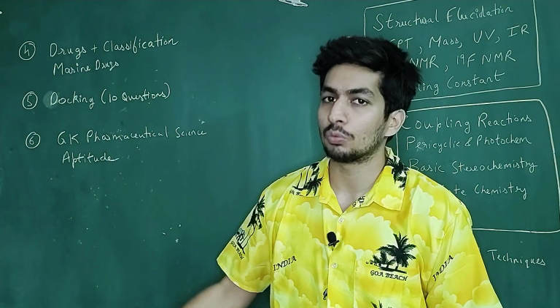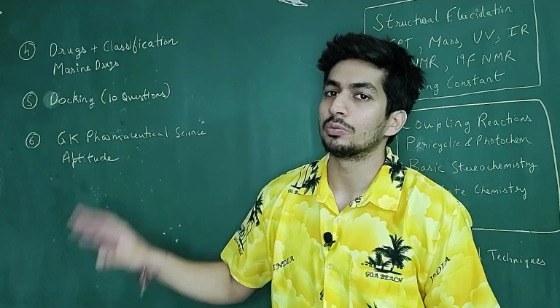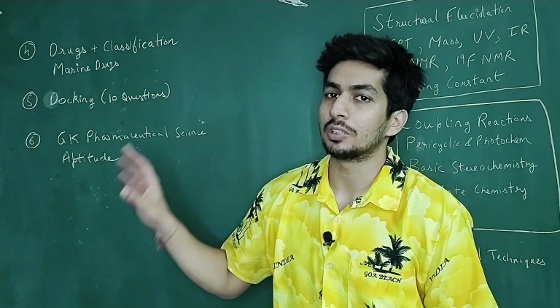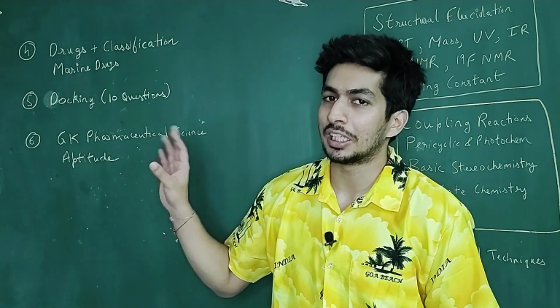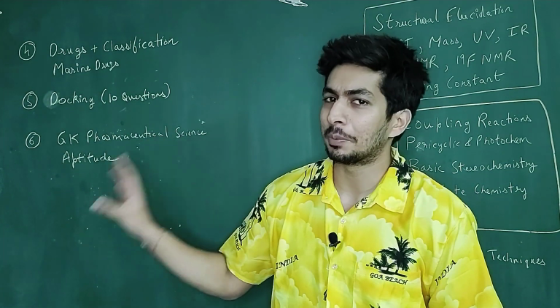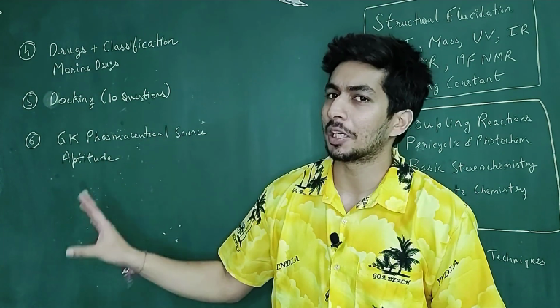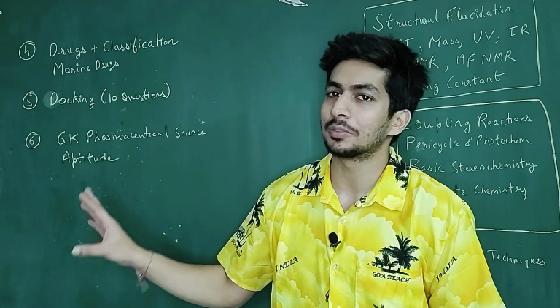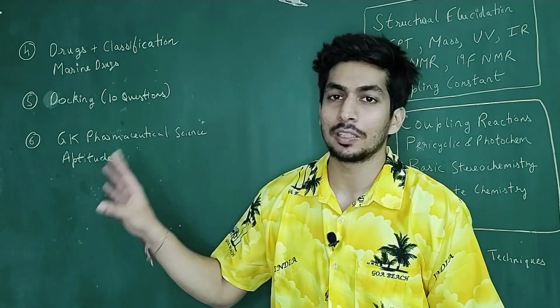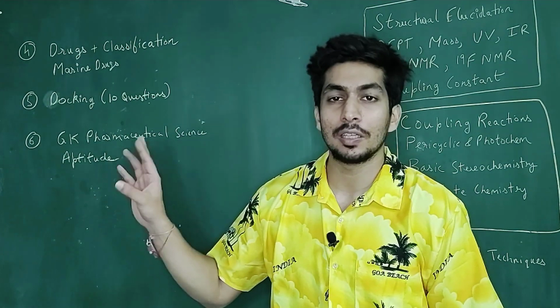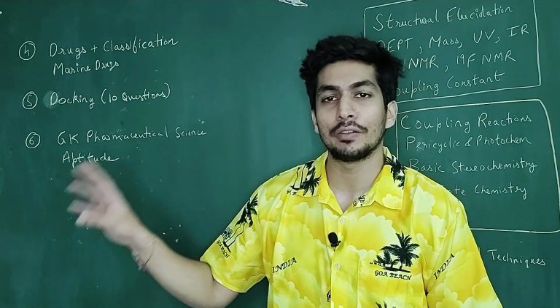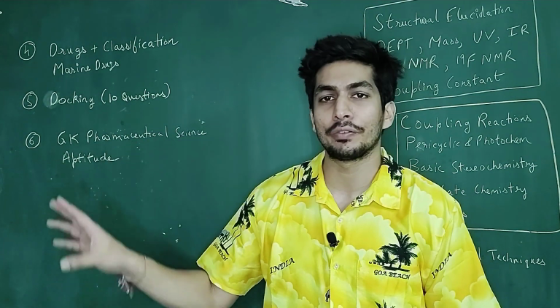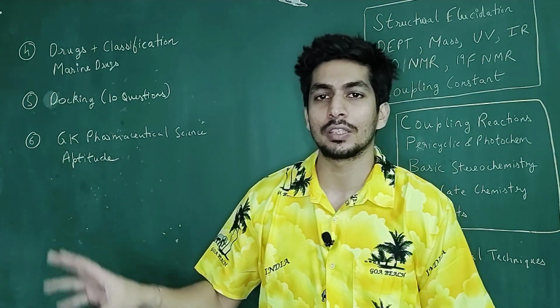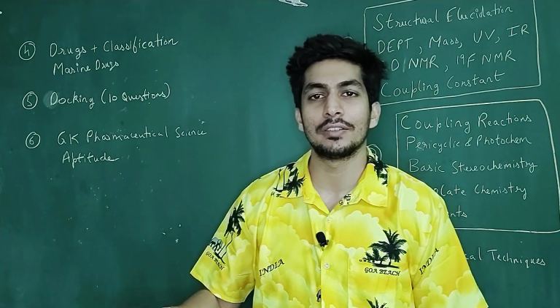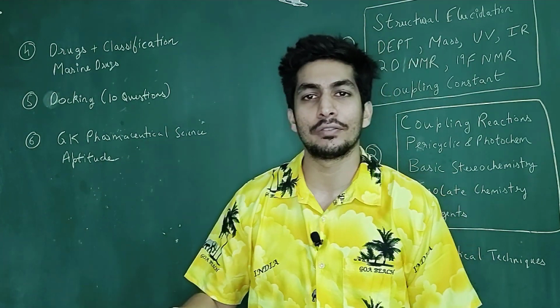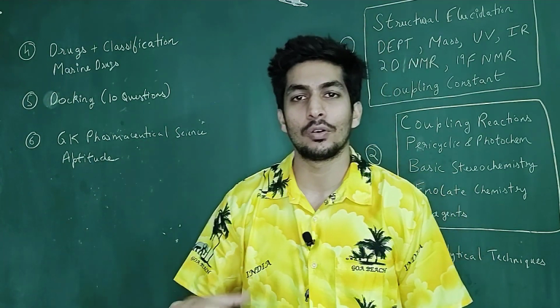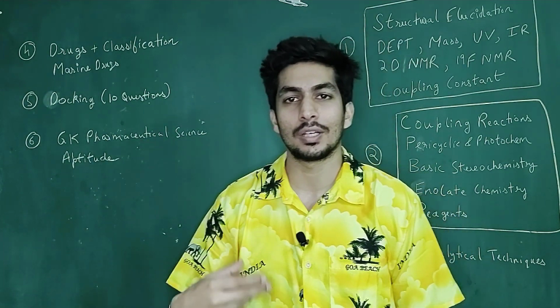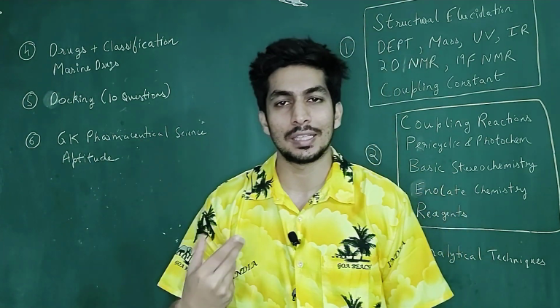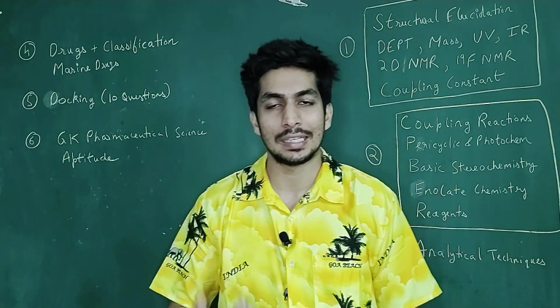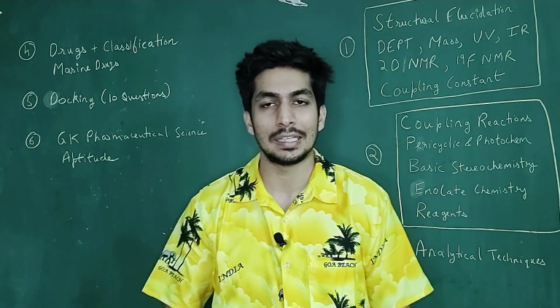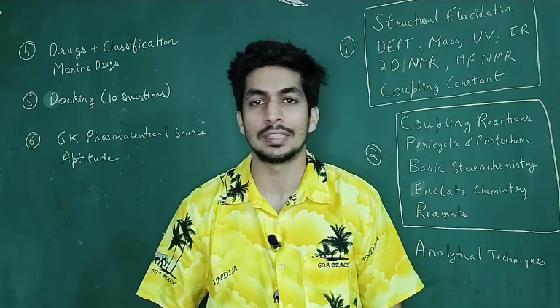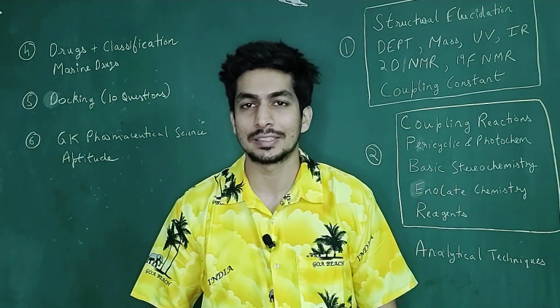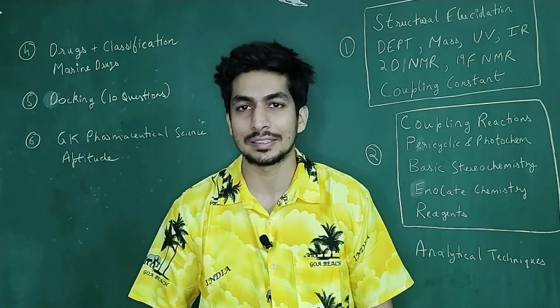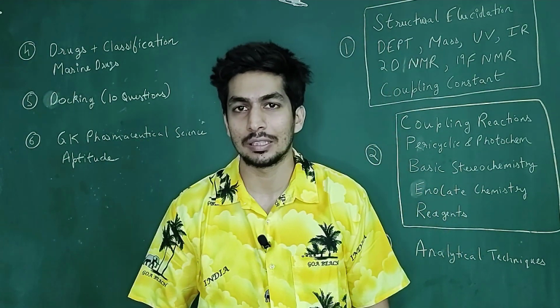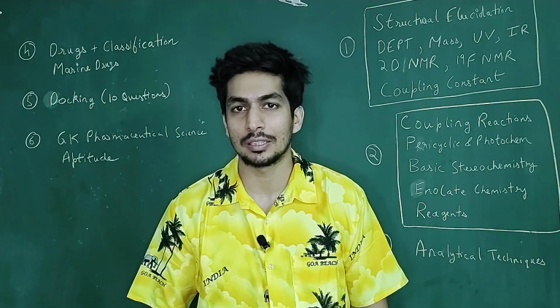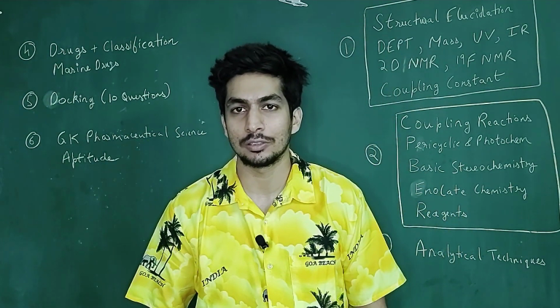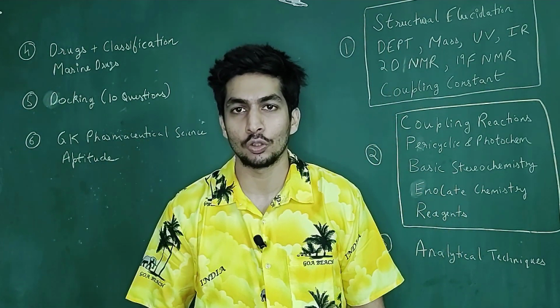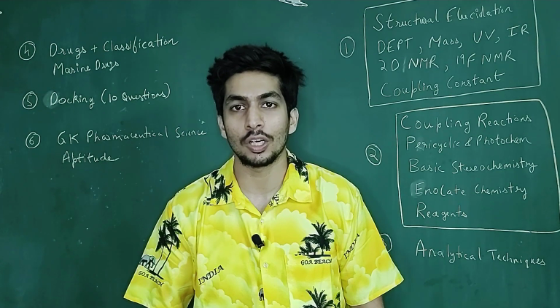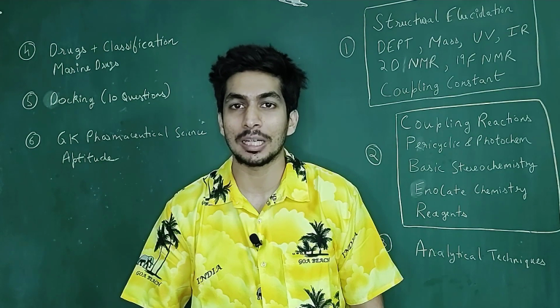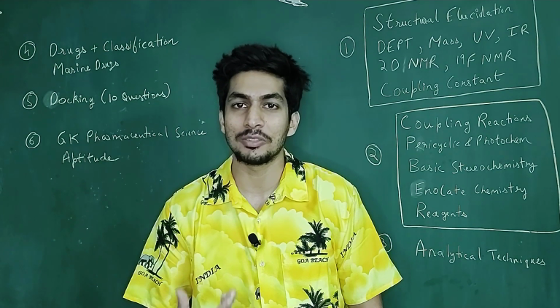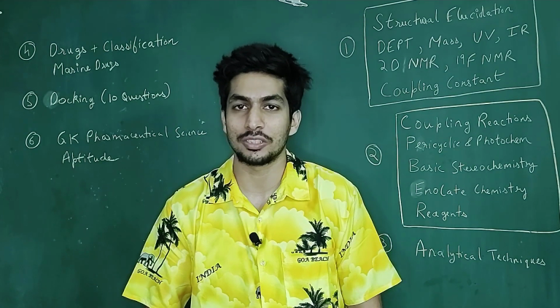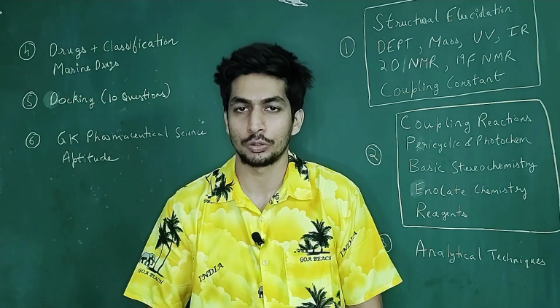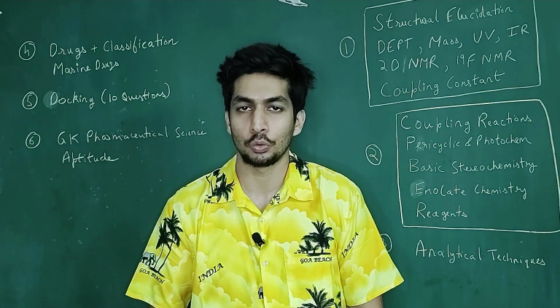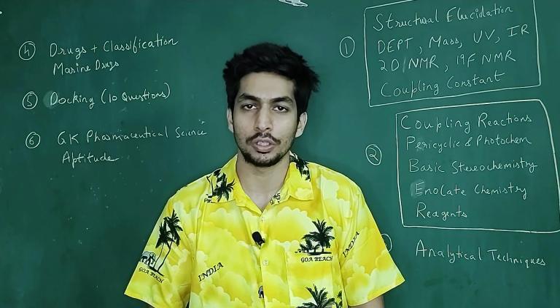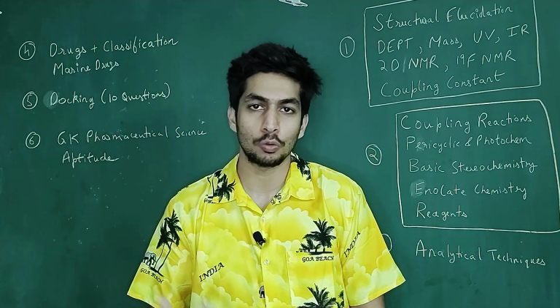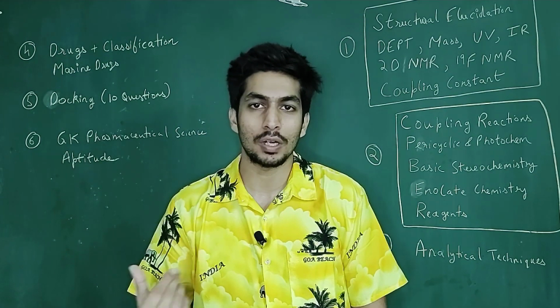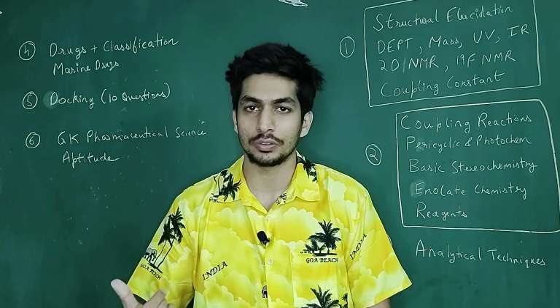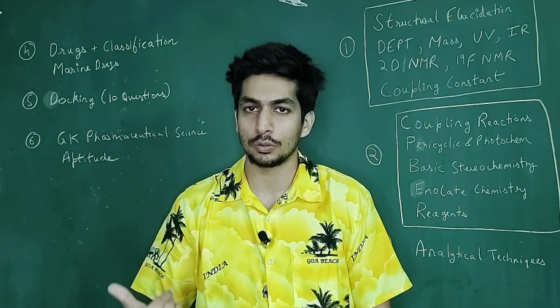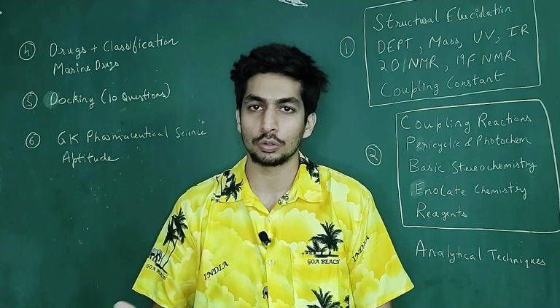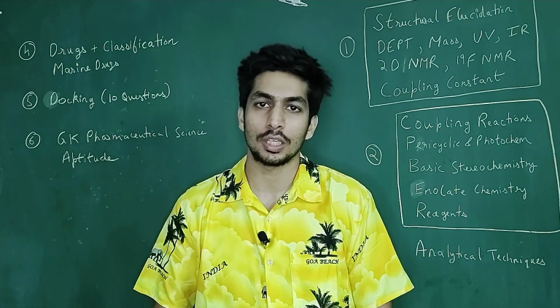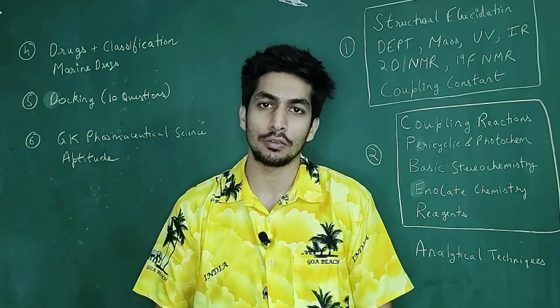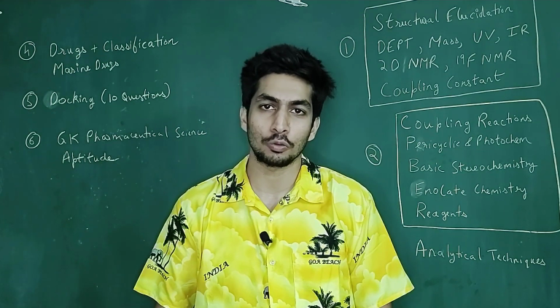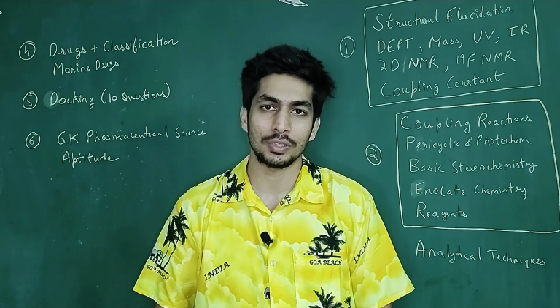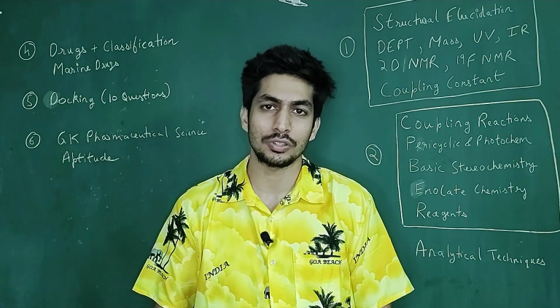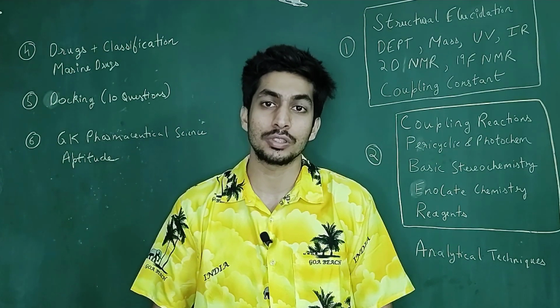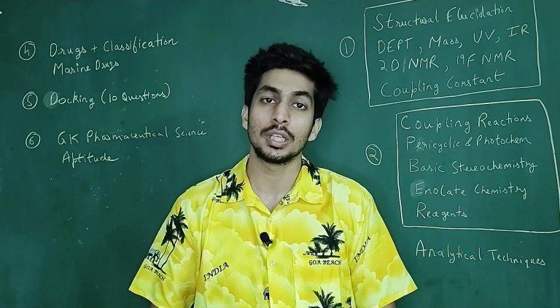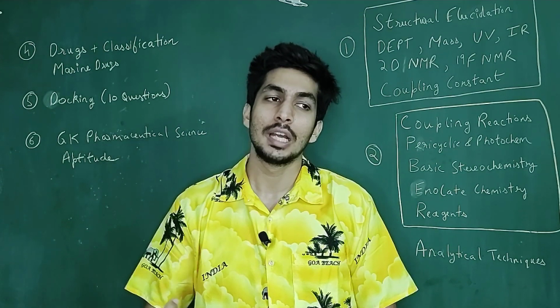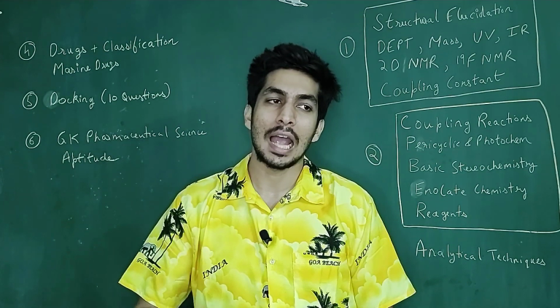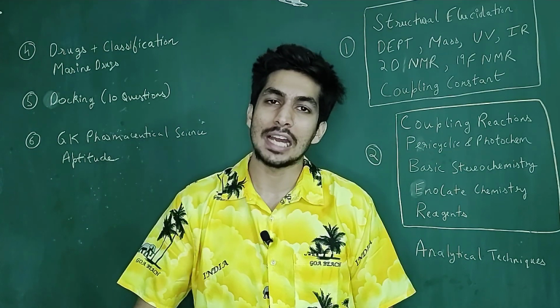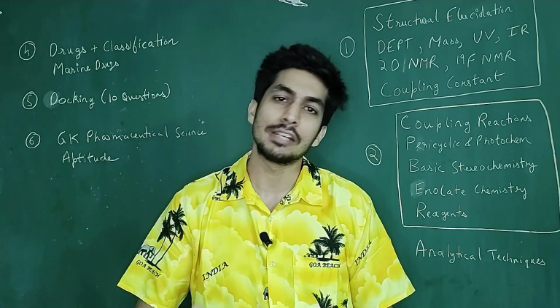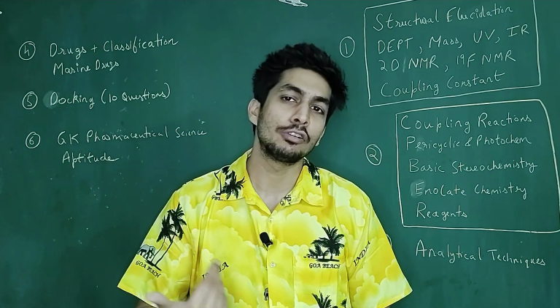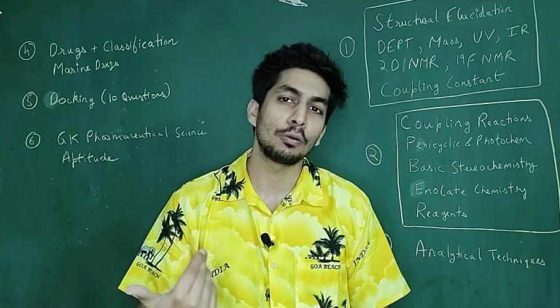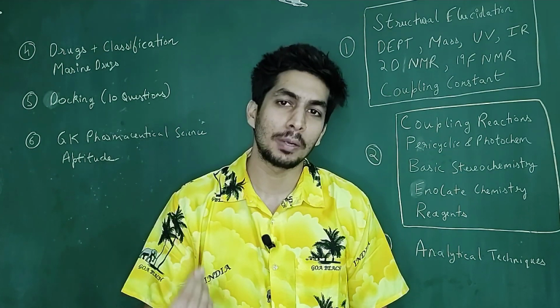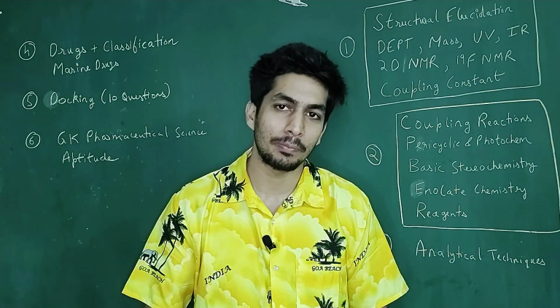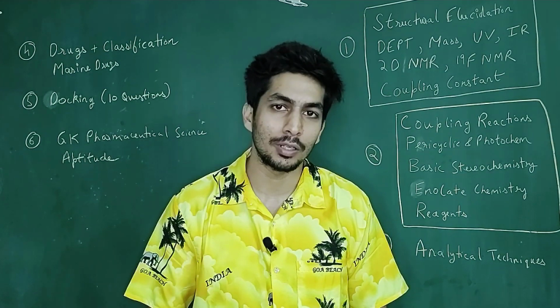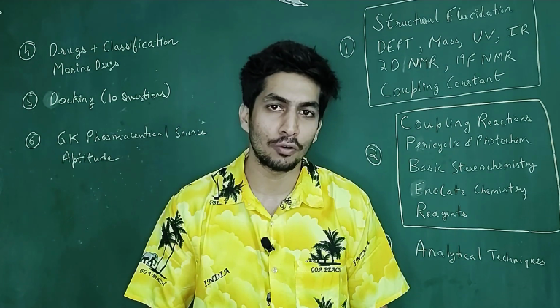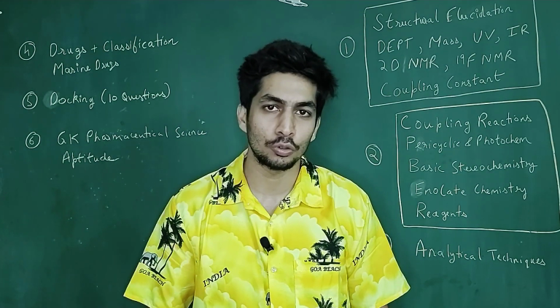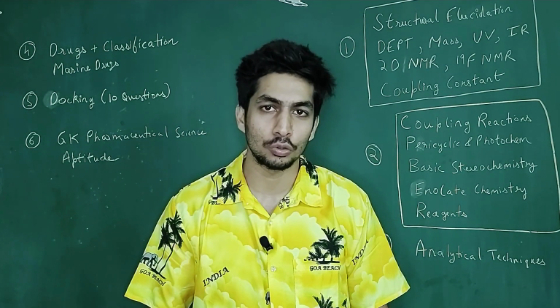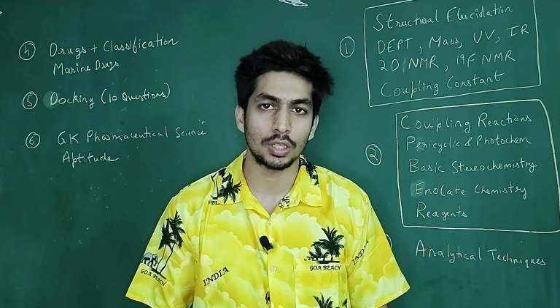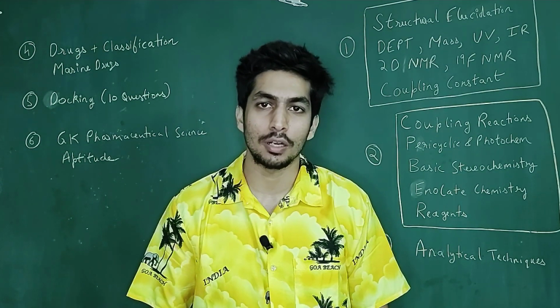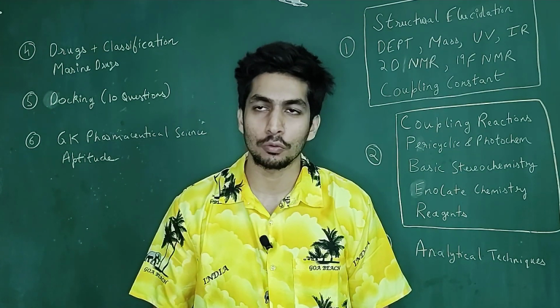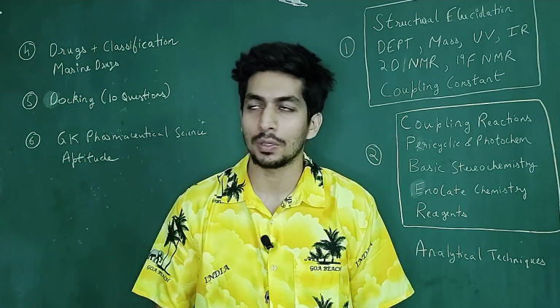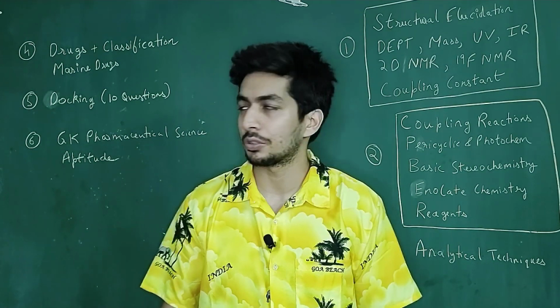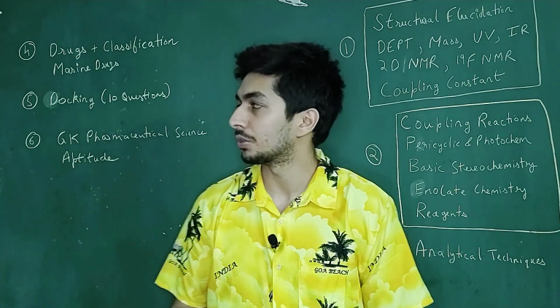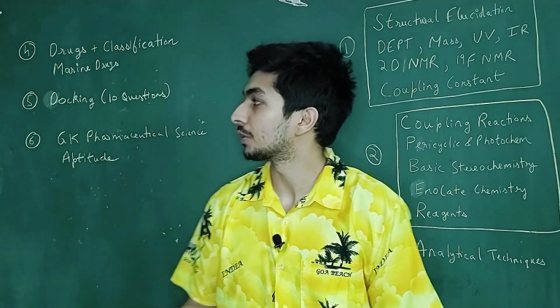So it becomes a little difficult for chemistry students to answer those kinds of questions, and even to prepare for those kinds of questions.